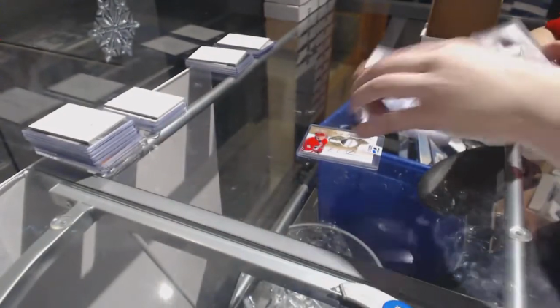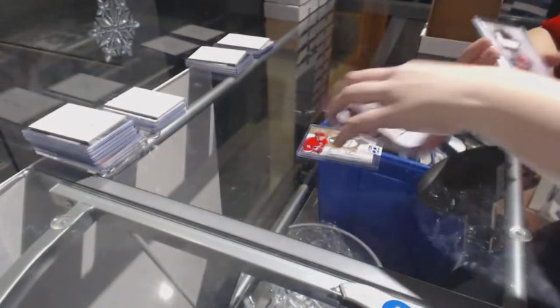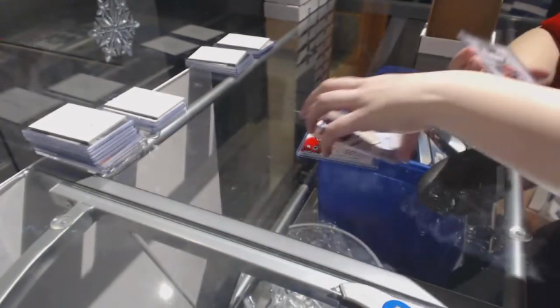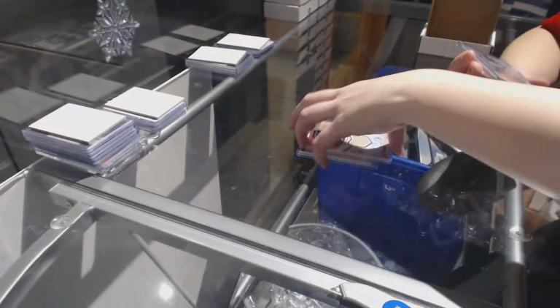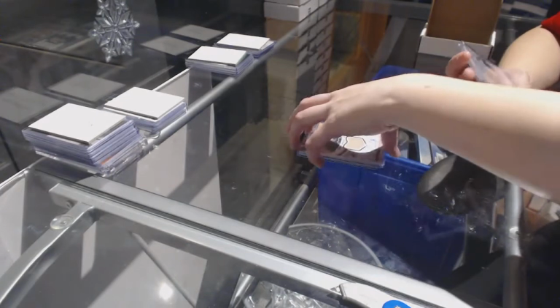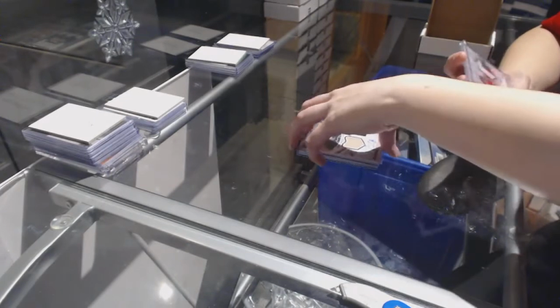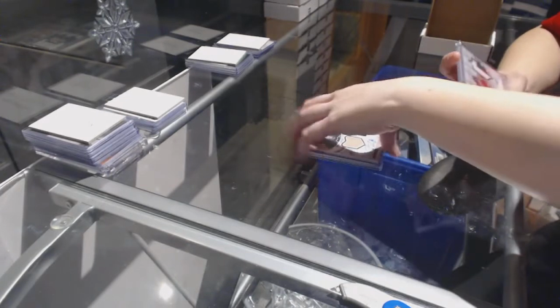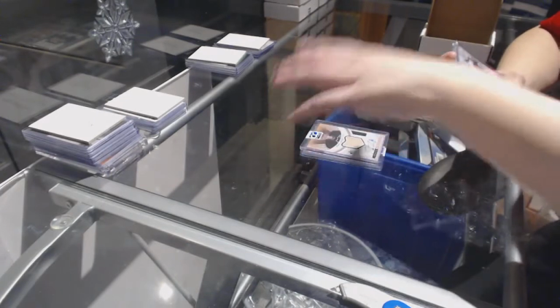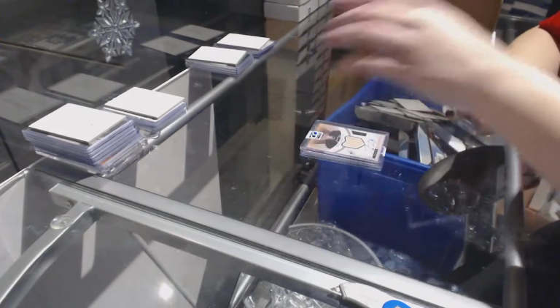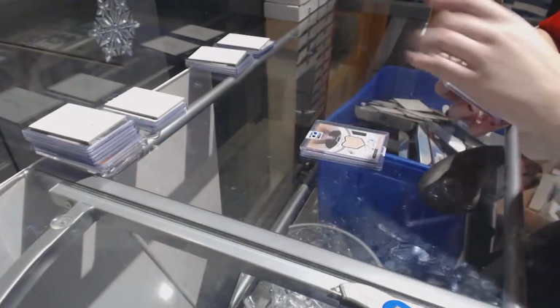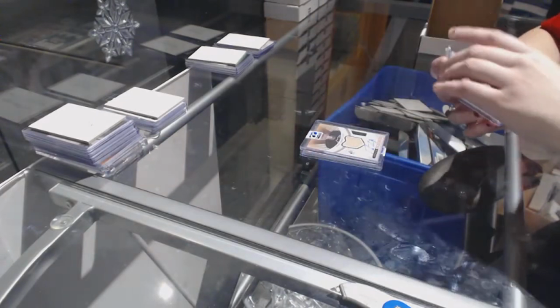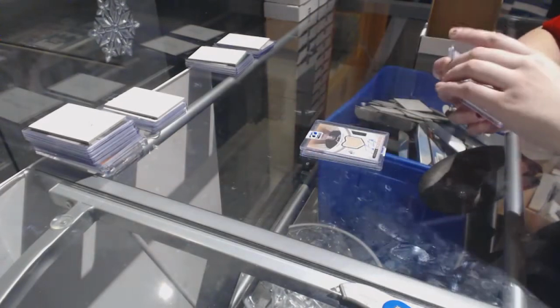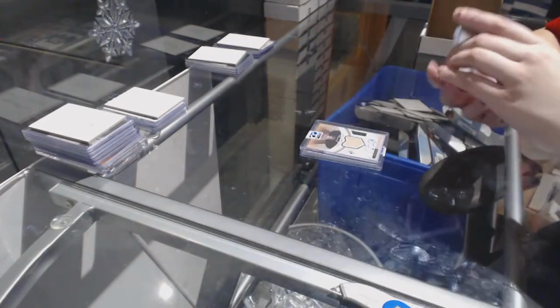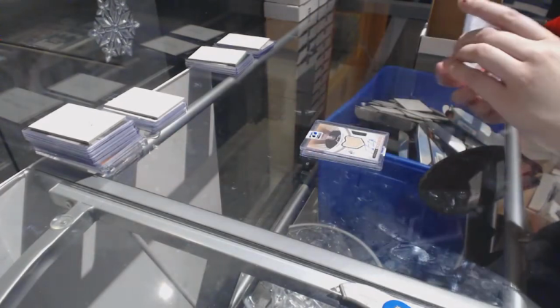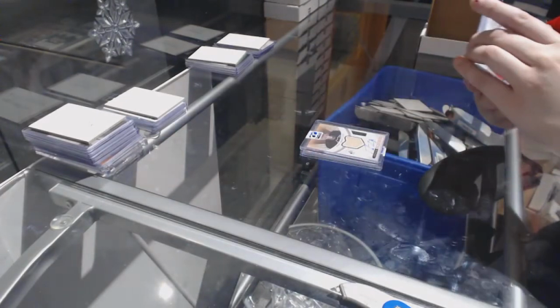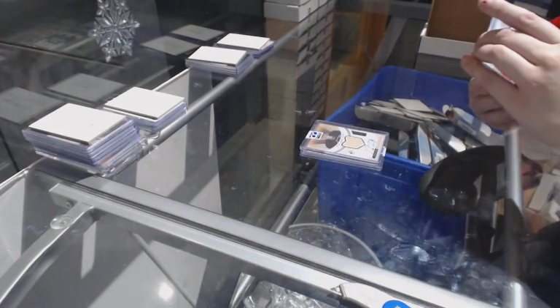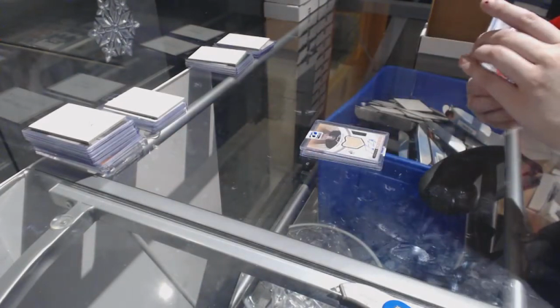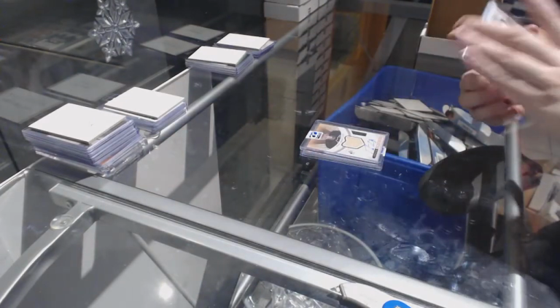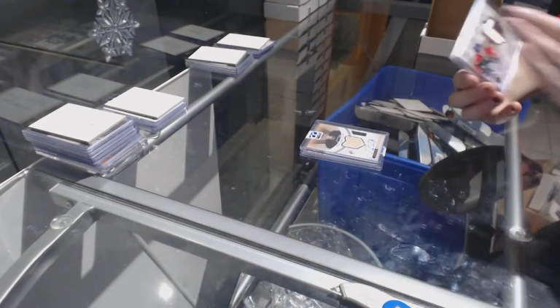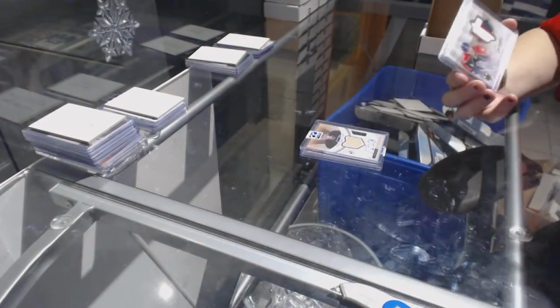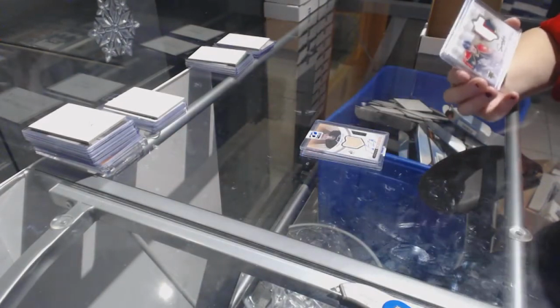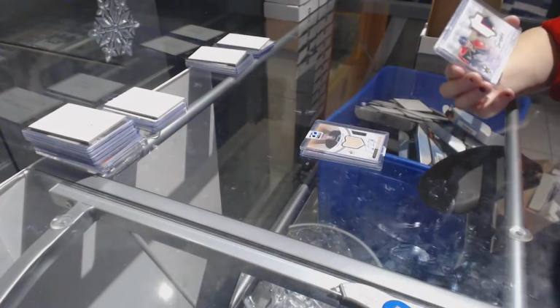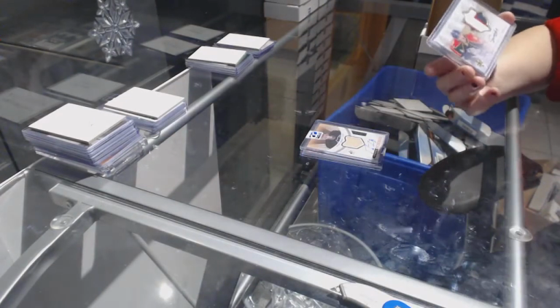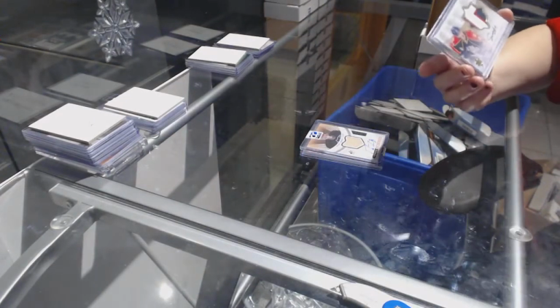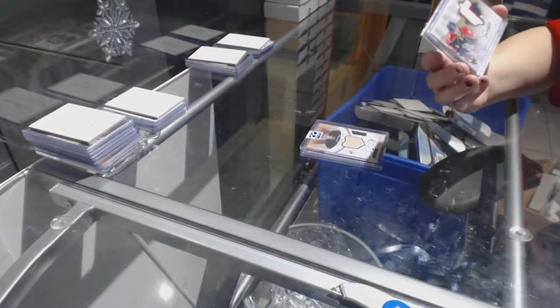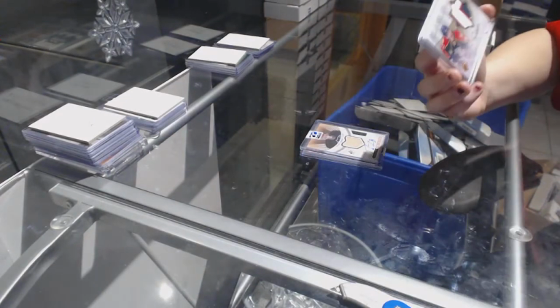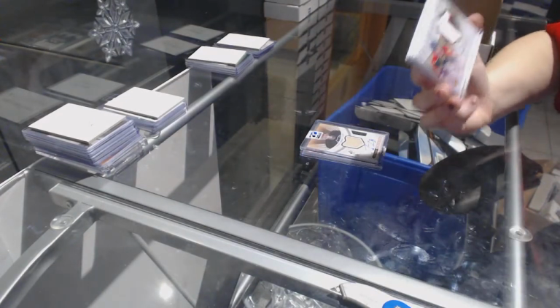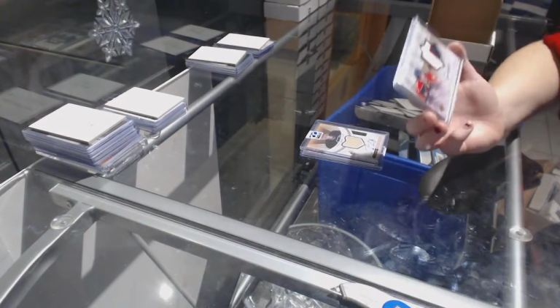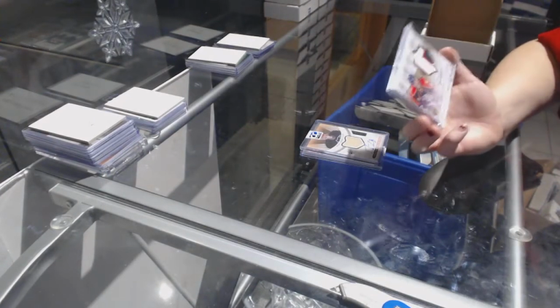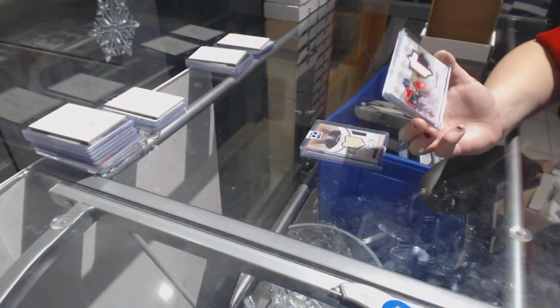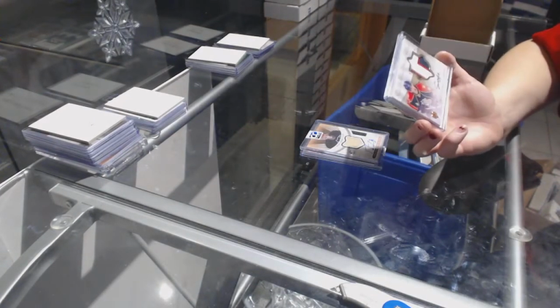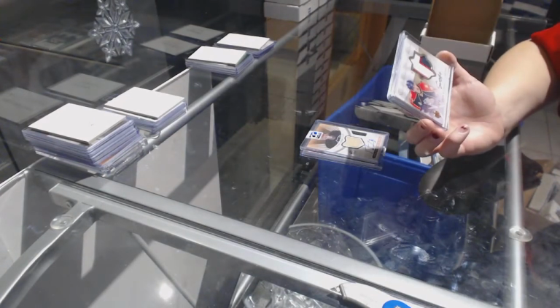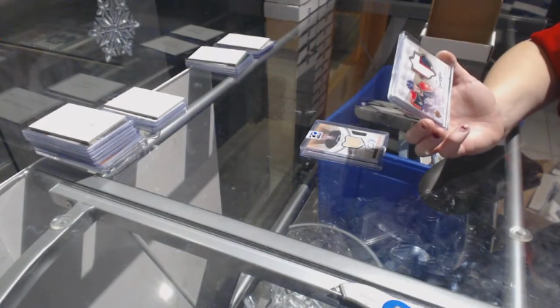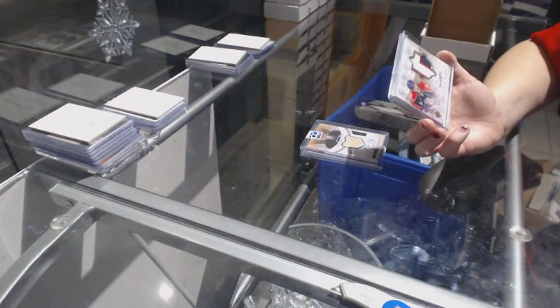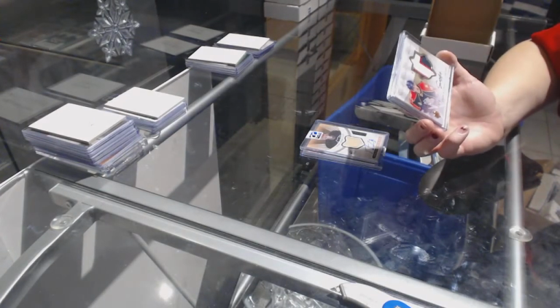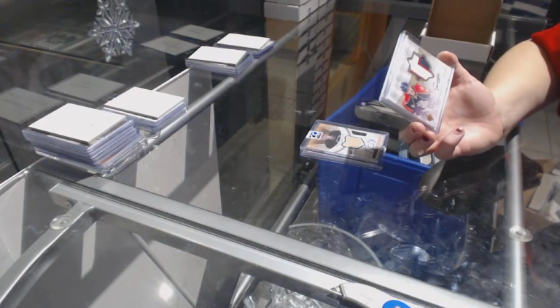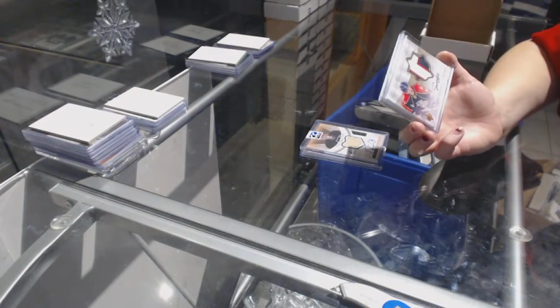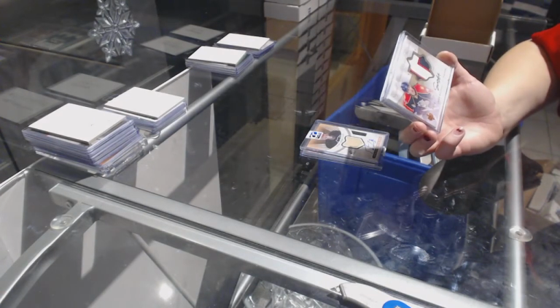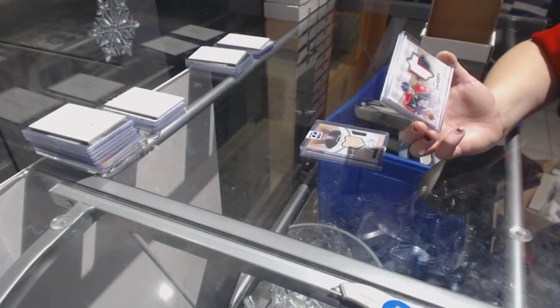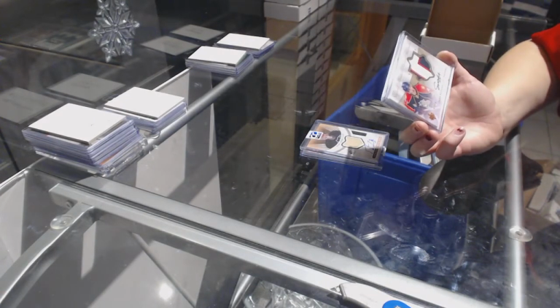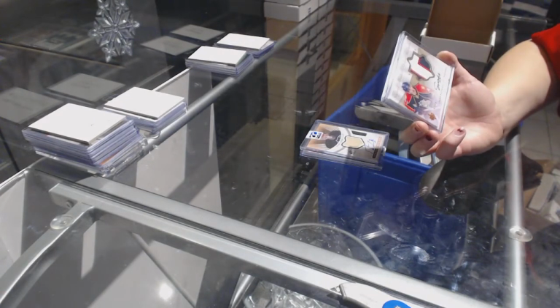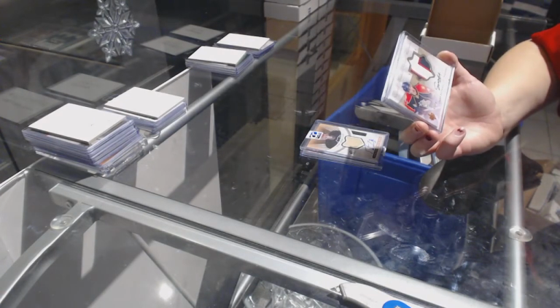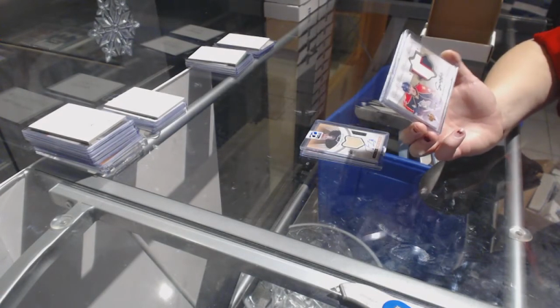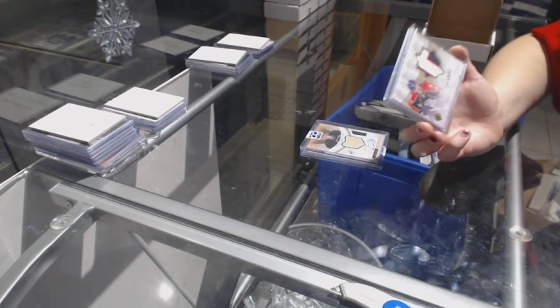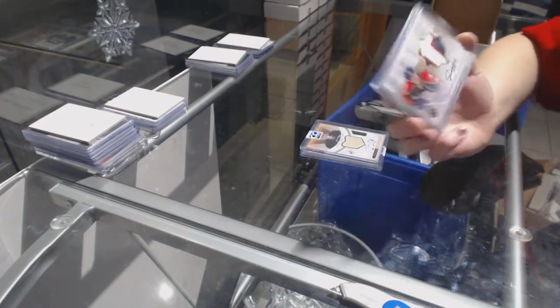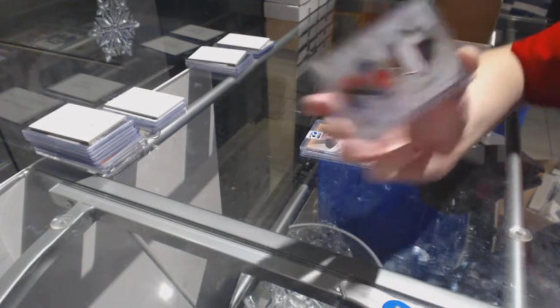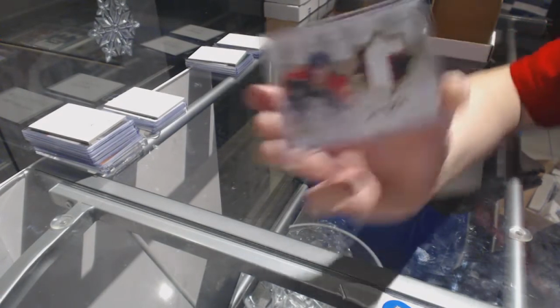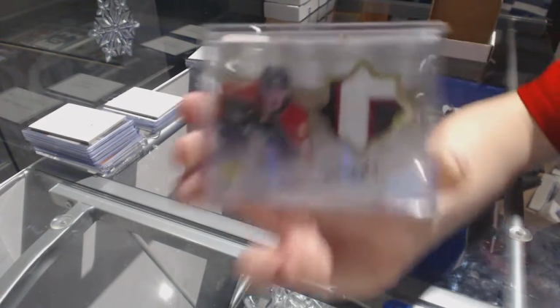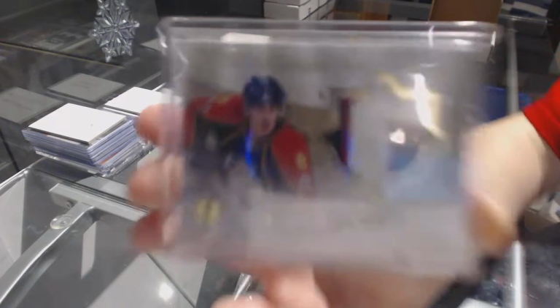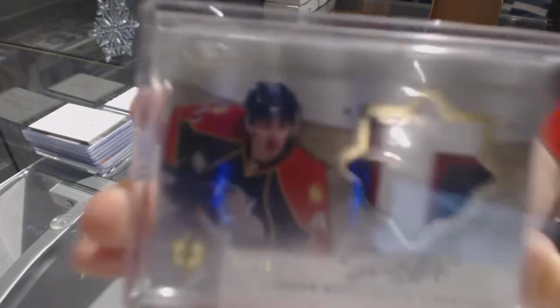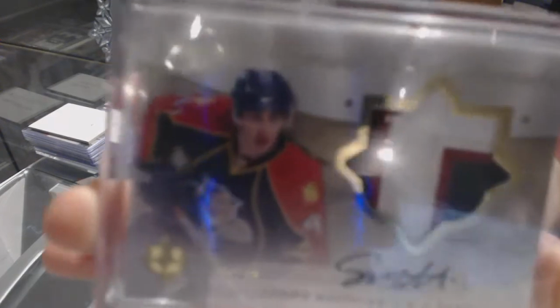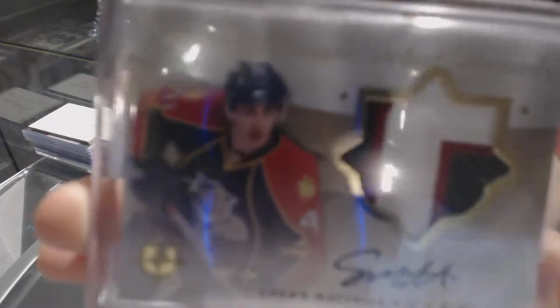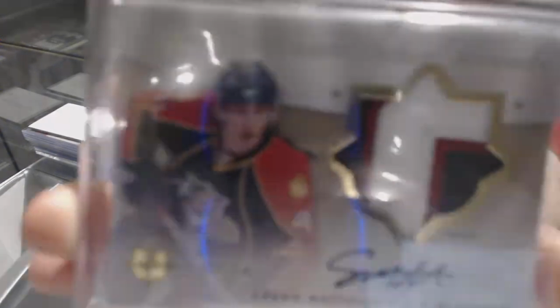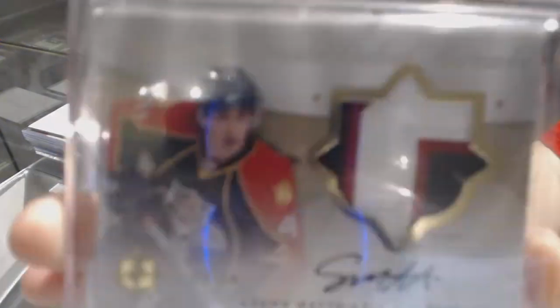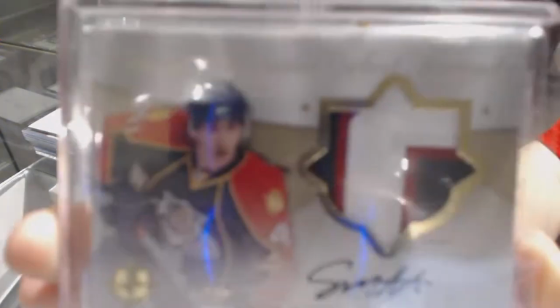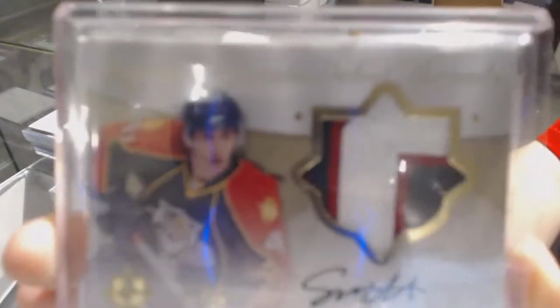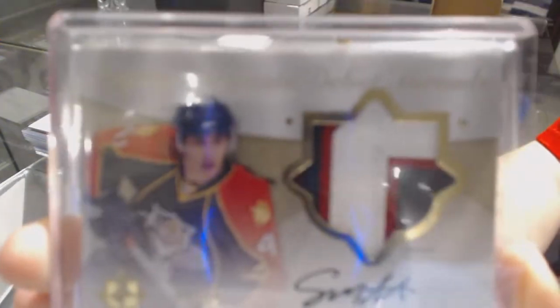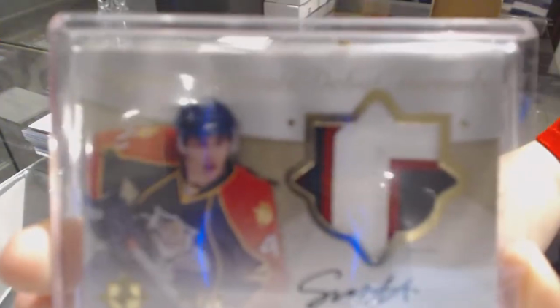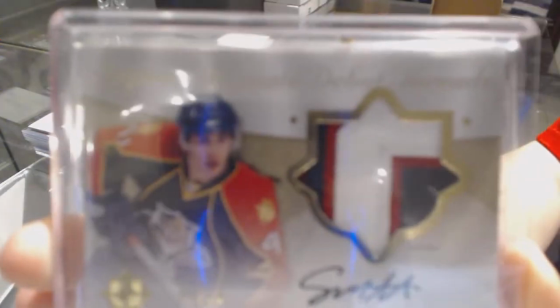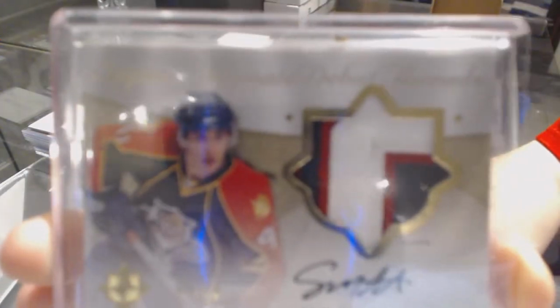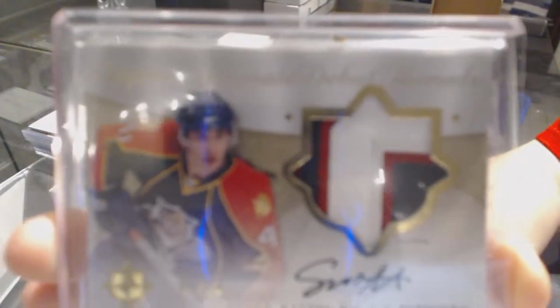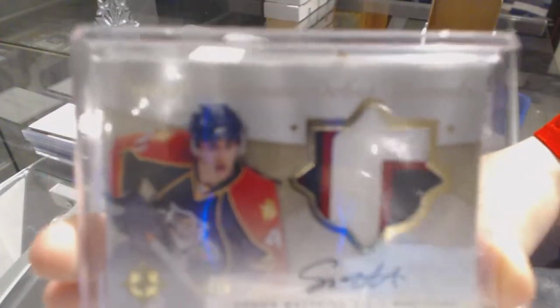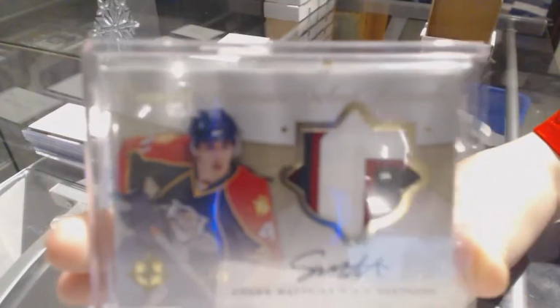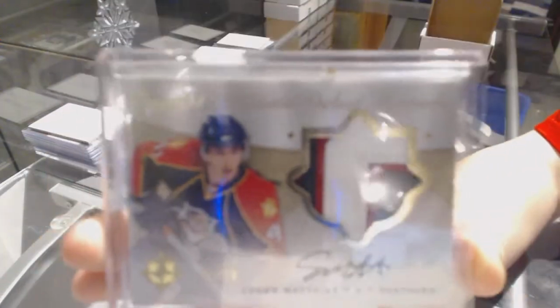And we've got an Ultimate Debut Thread Patch Auto number to 10 of Sean Matthias.